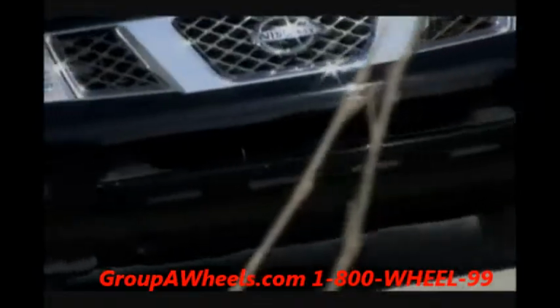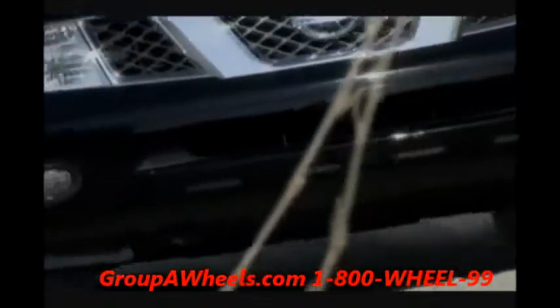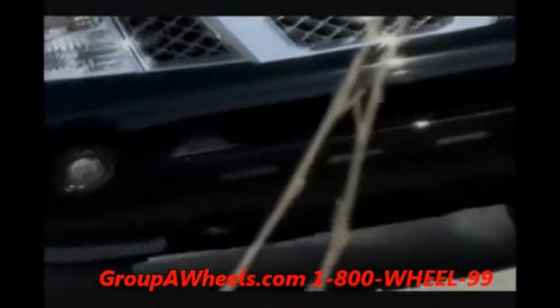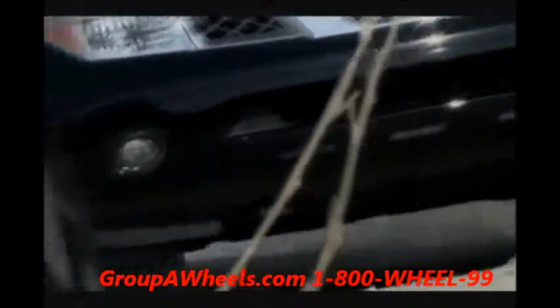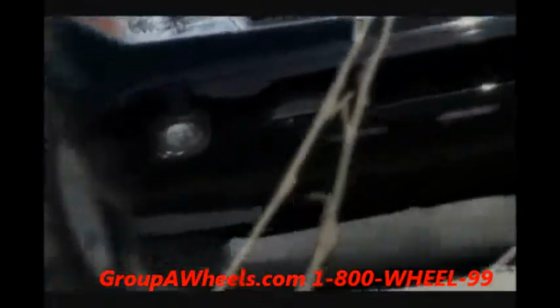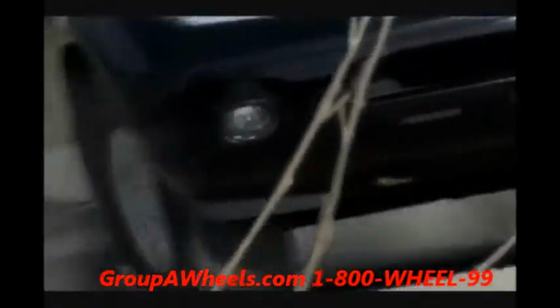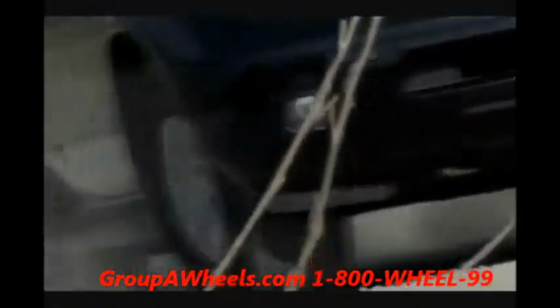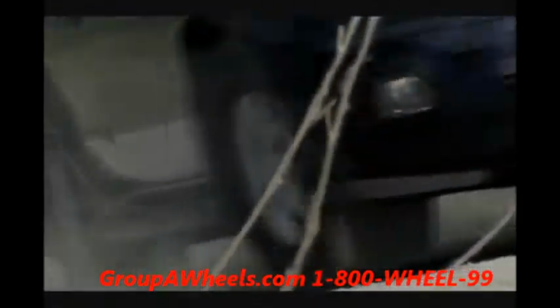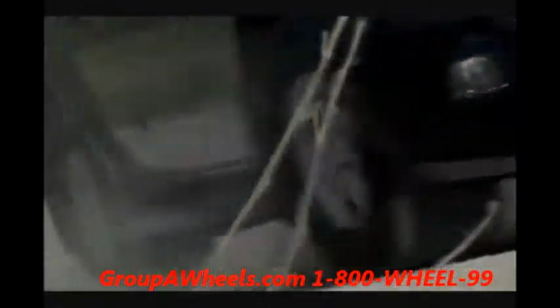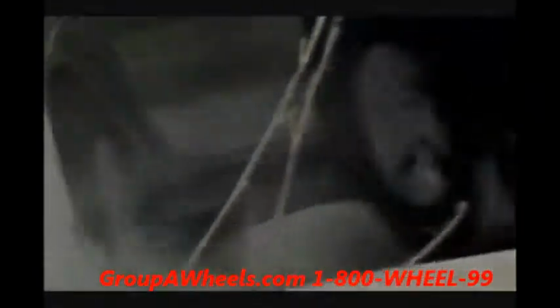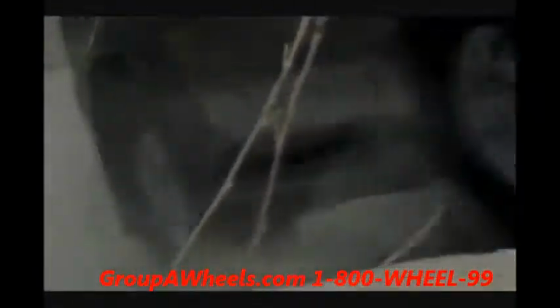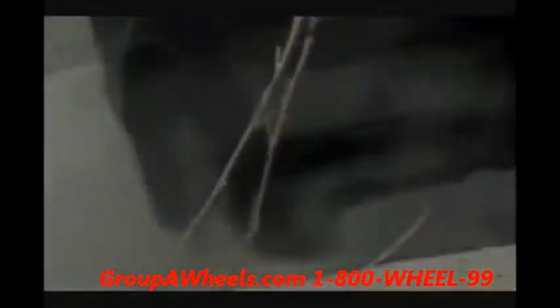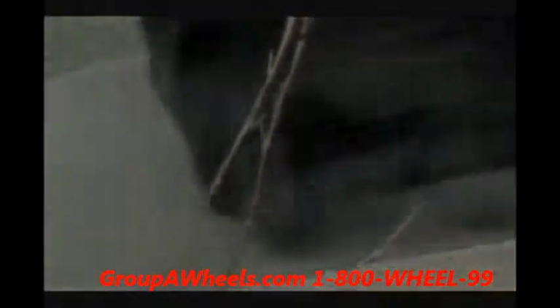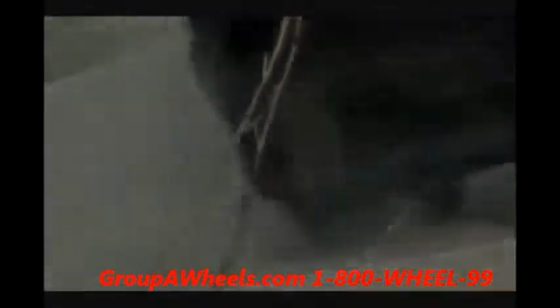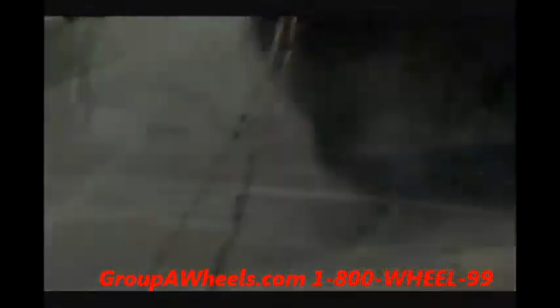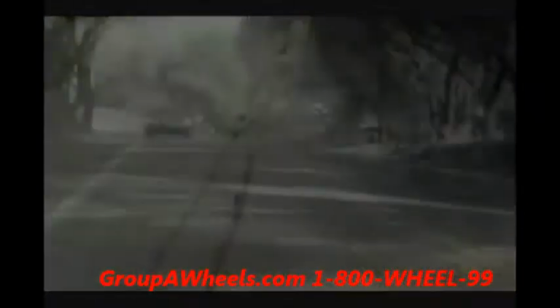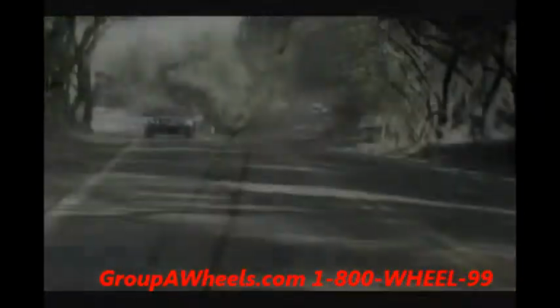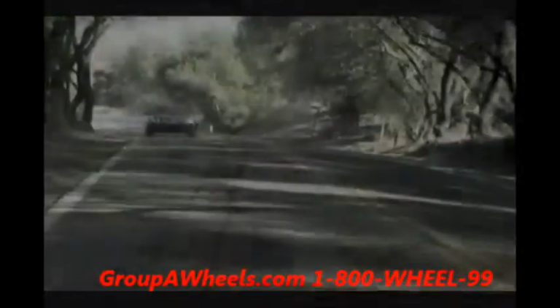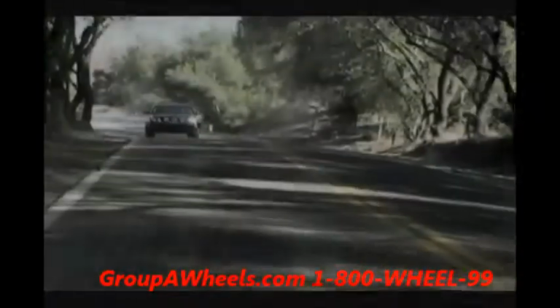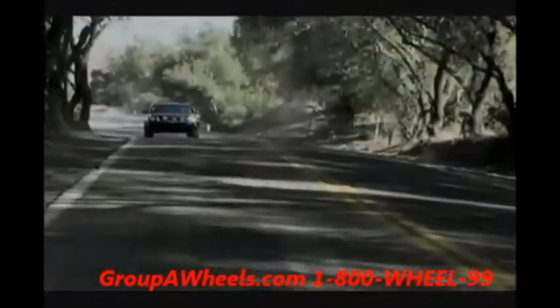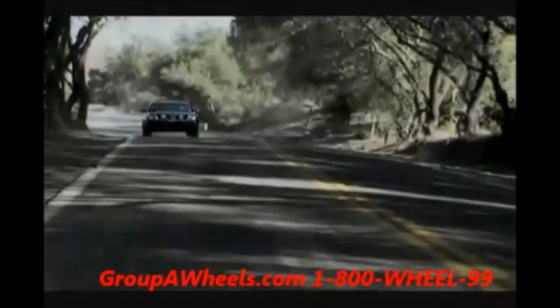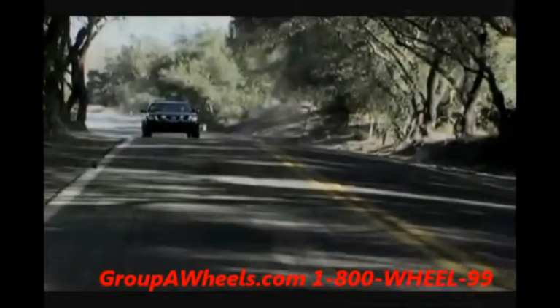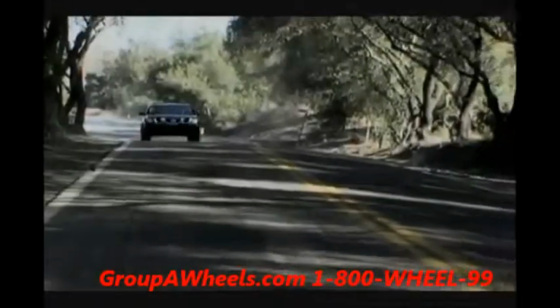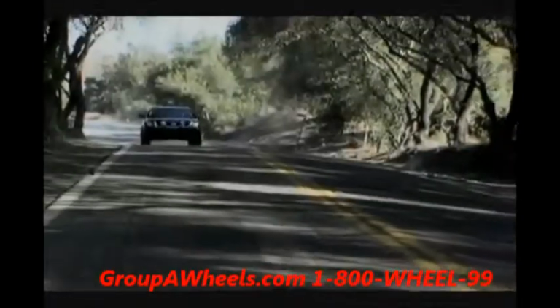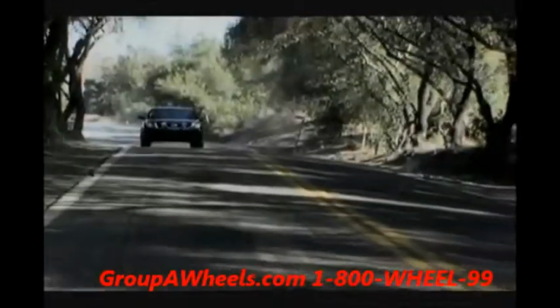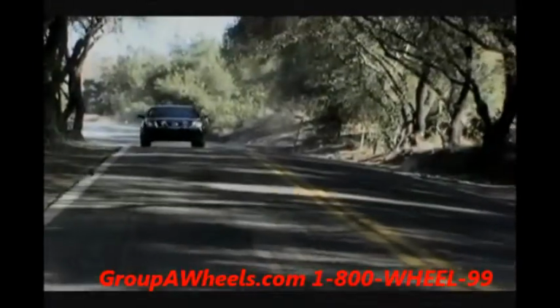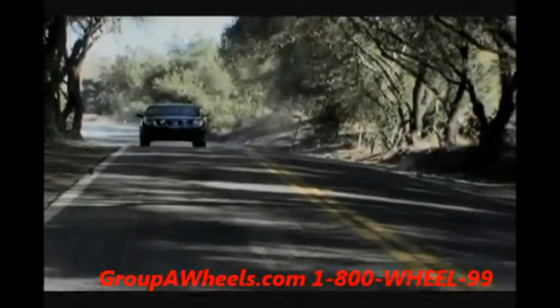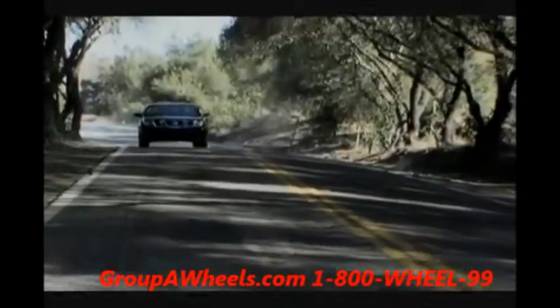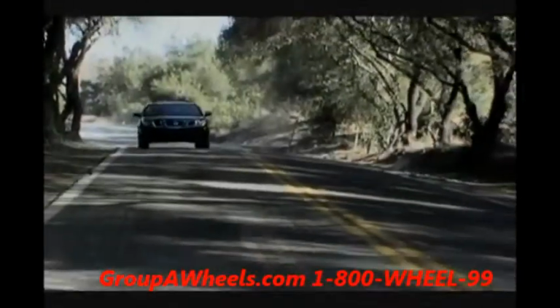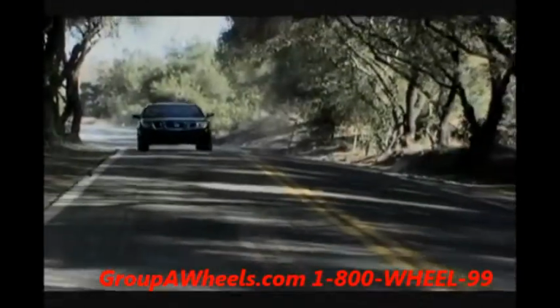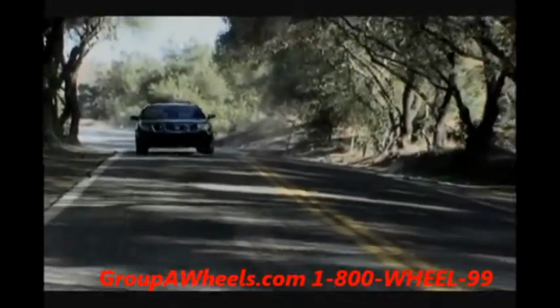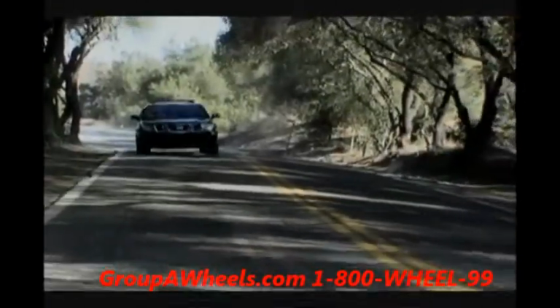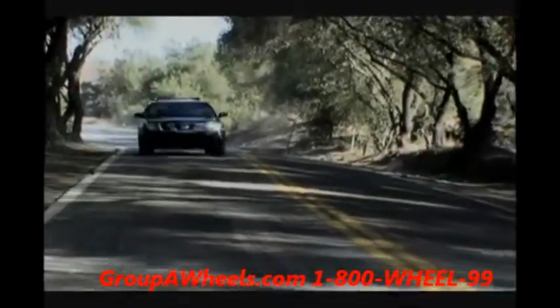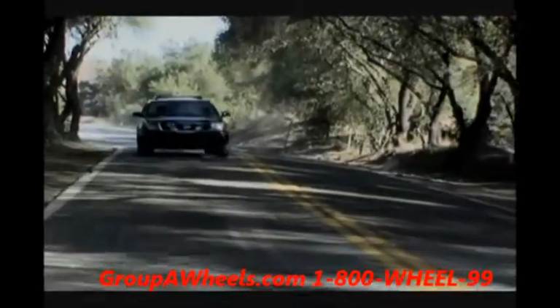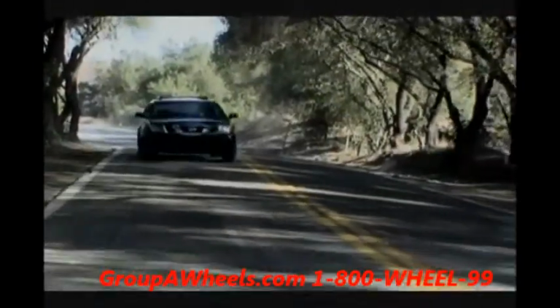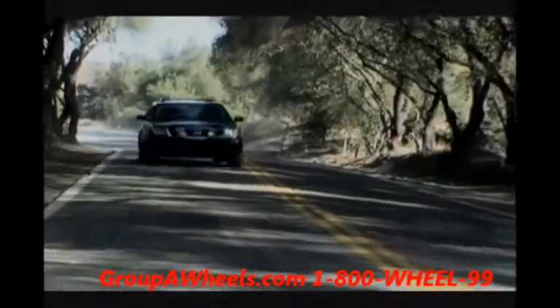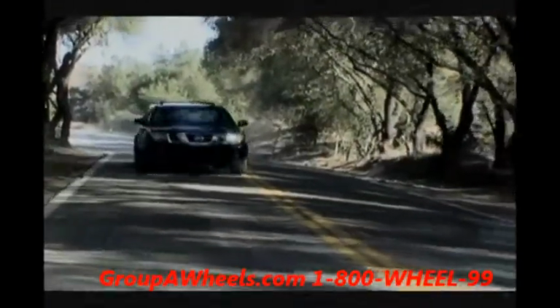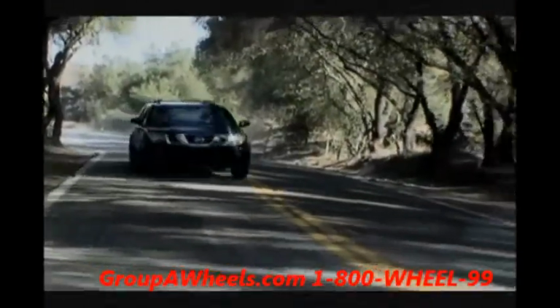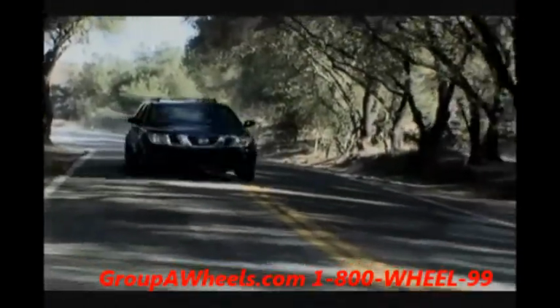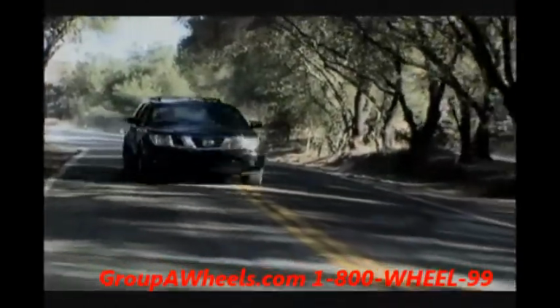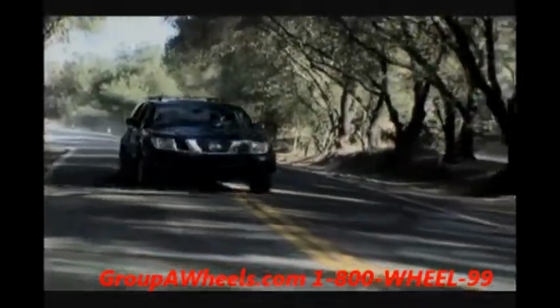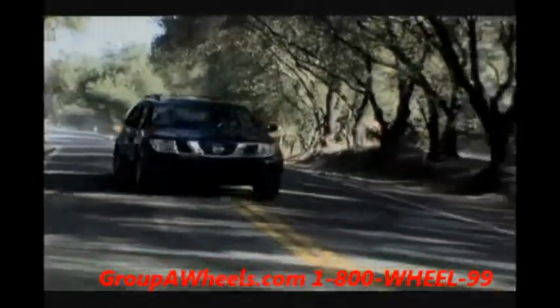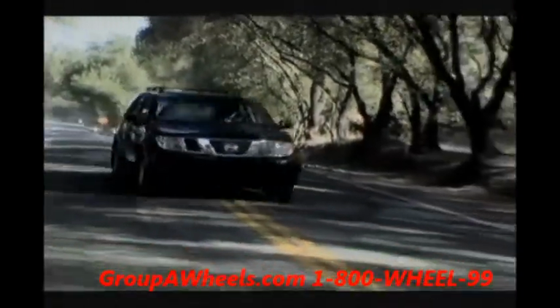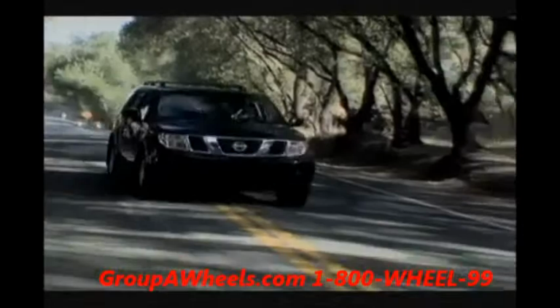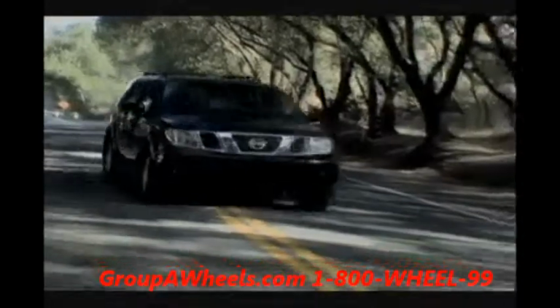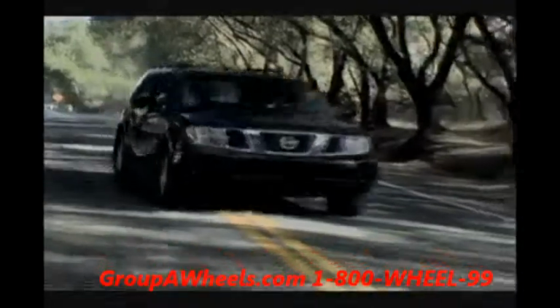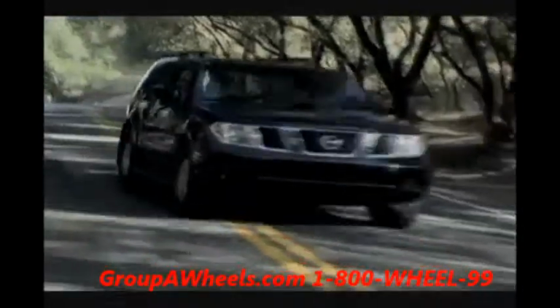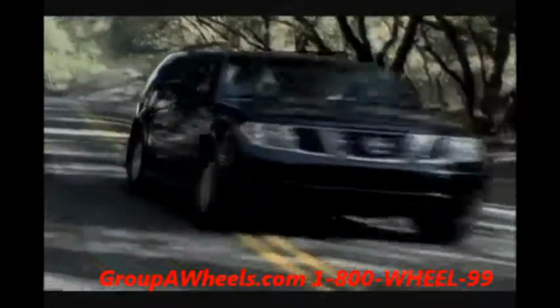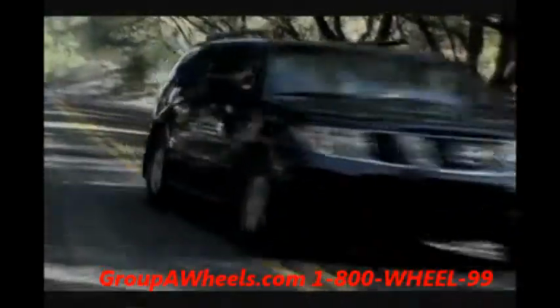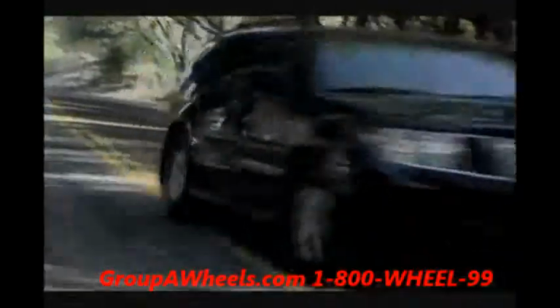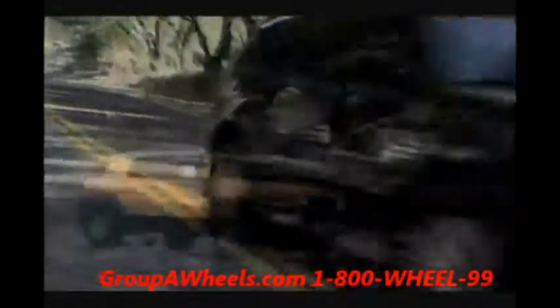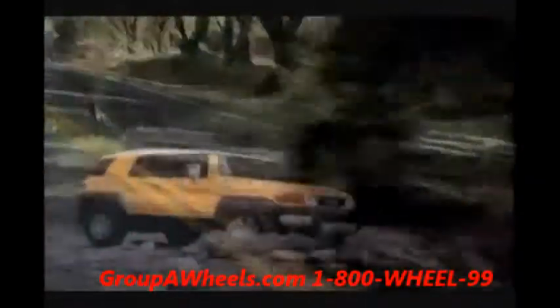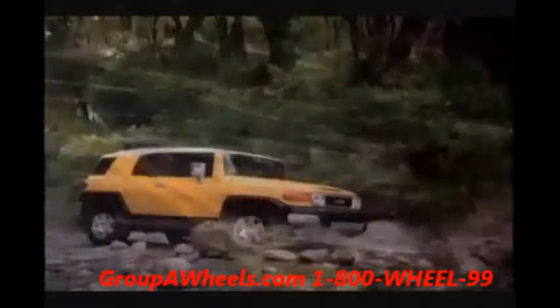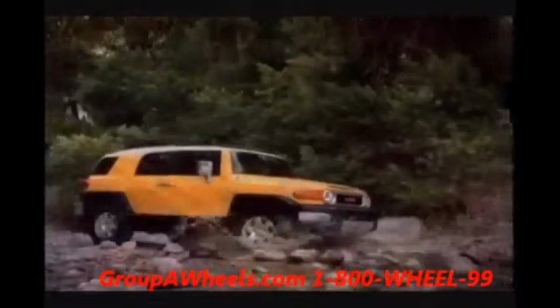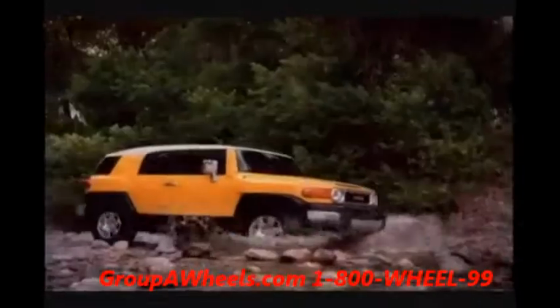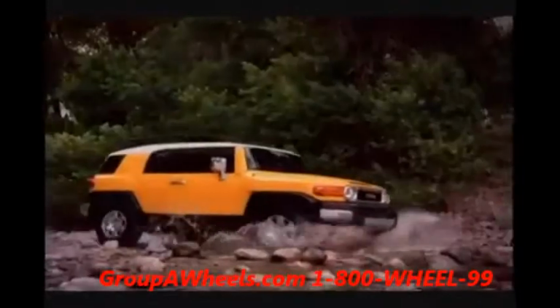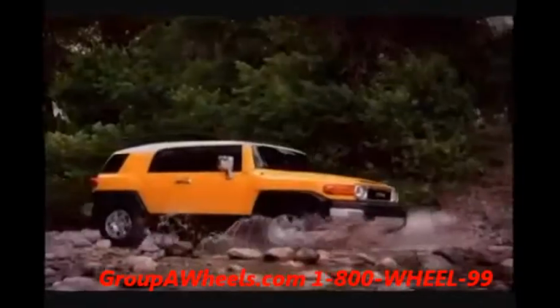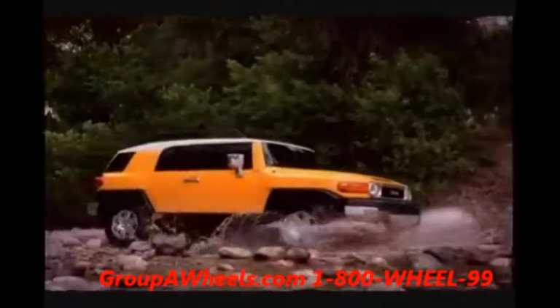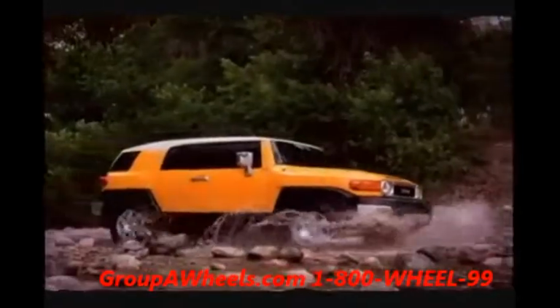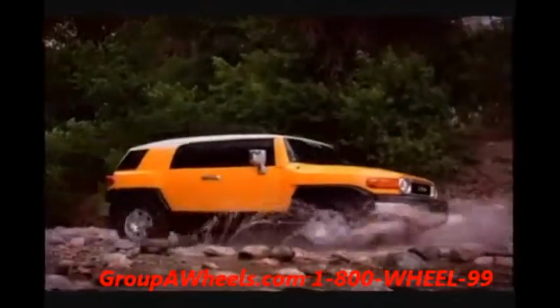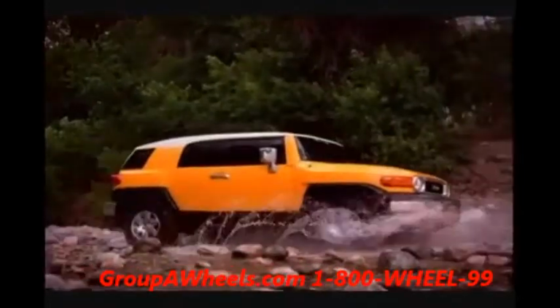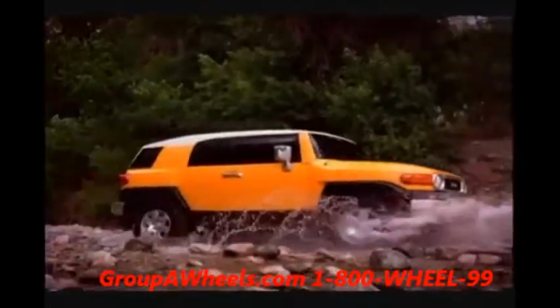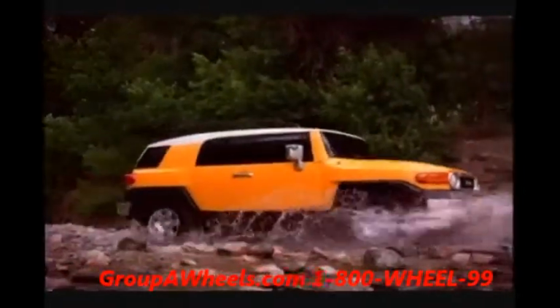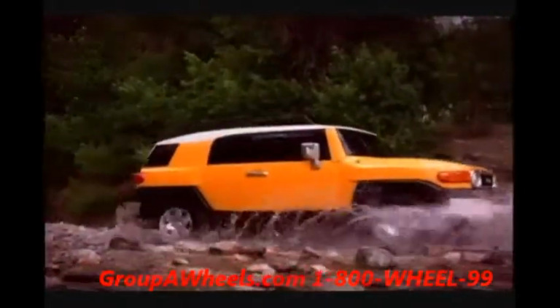Overall, the Toyo Open Country AT offers an excellent balance of both on-road and off-road performance.